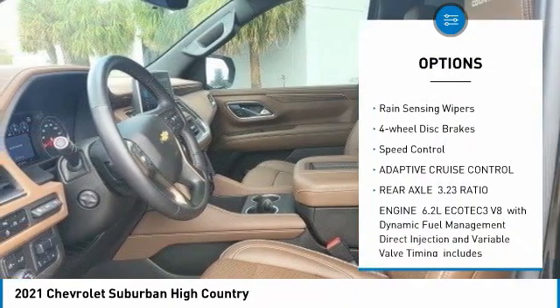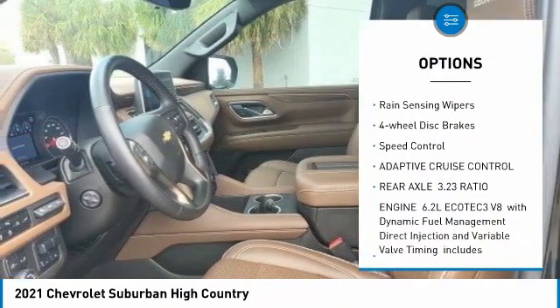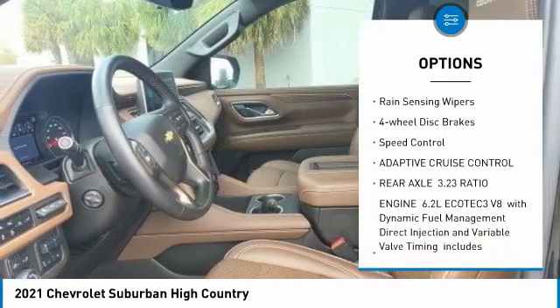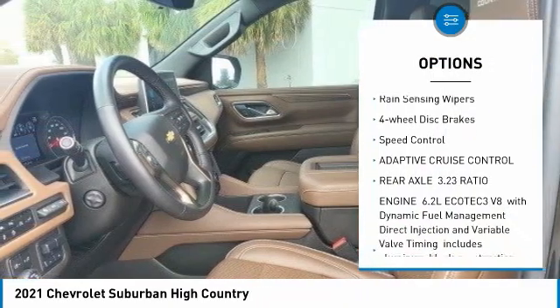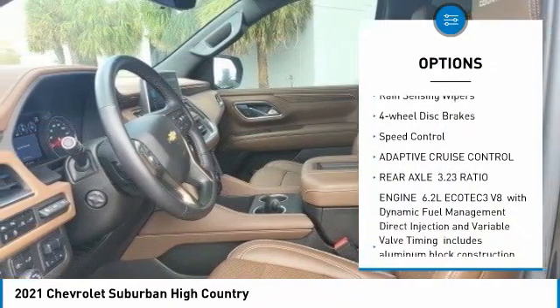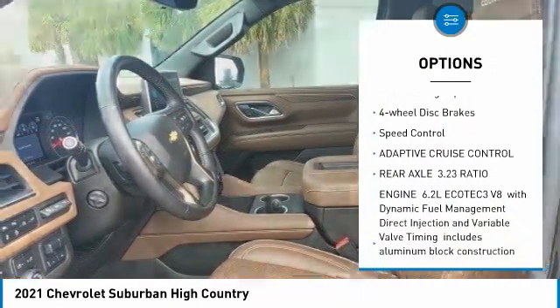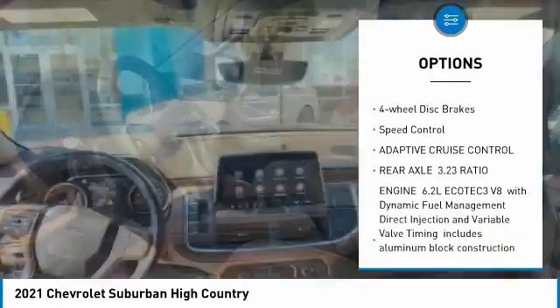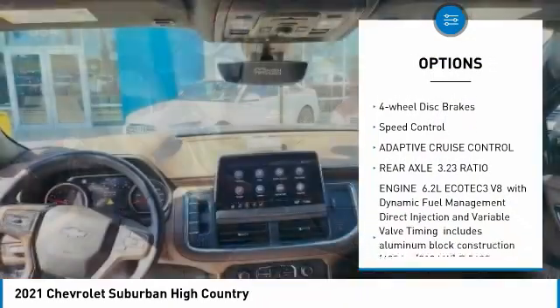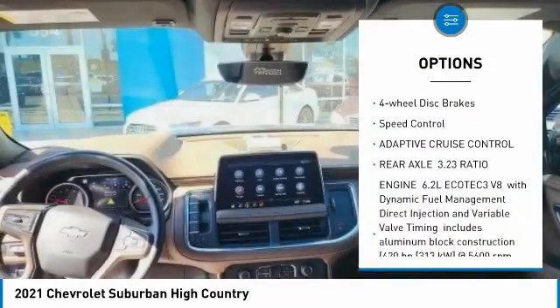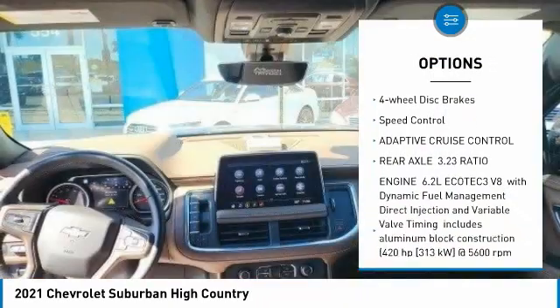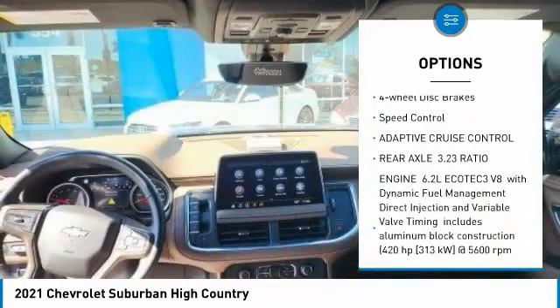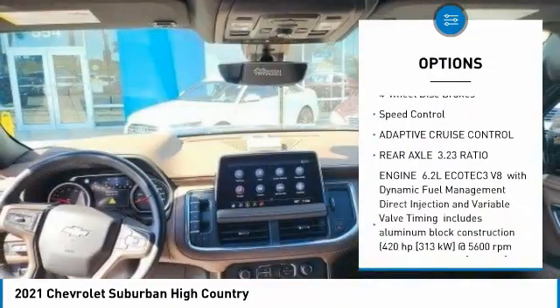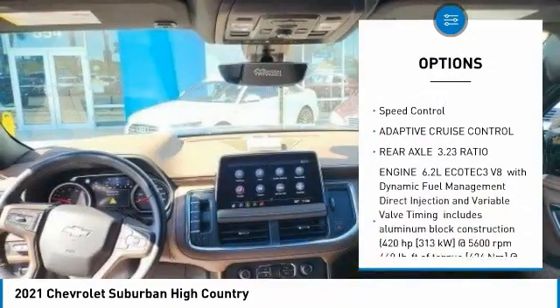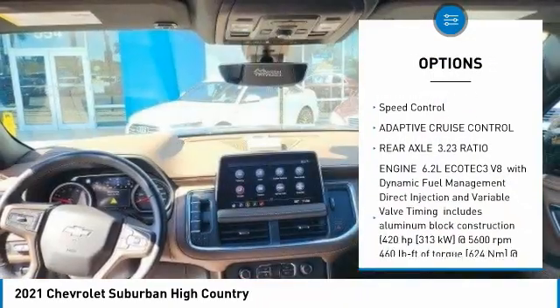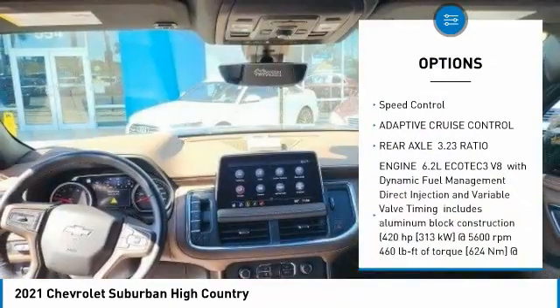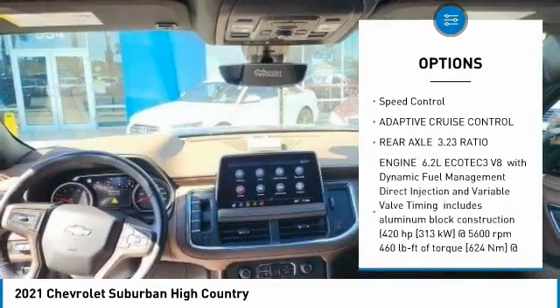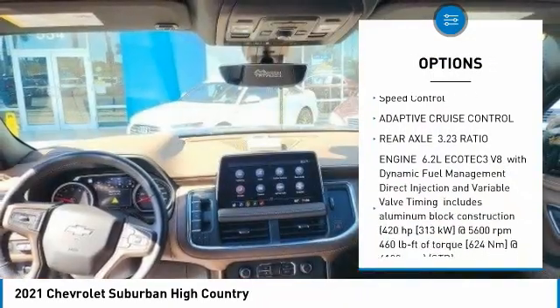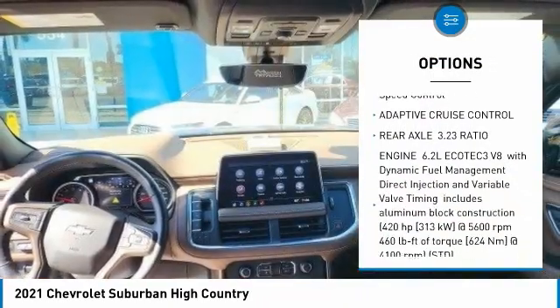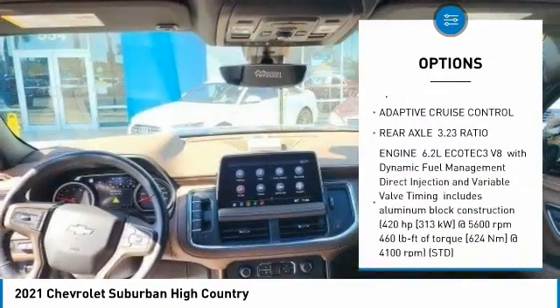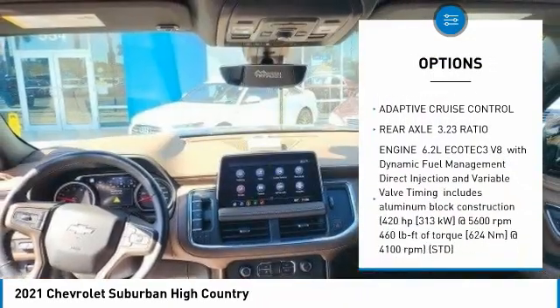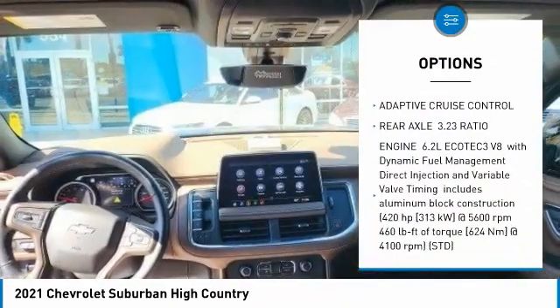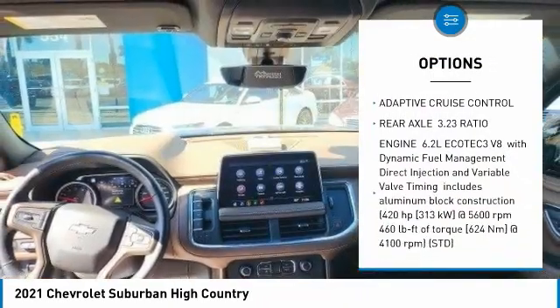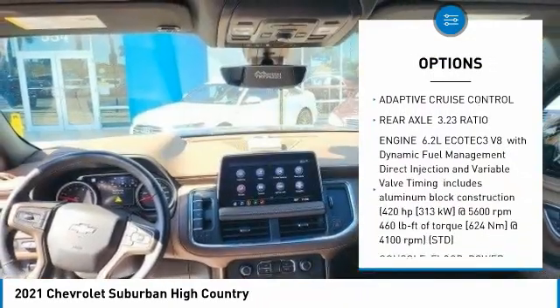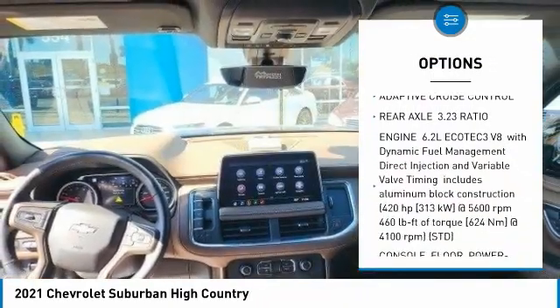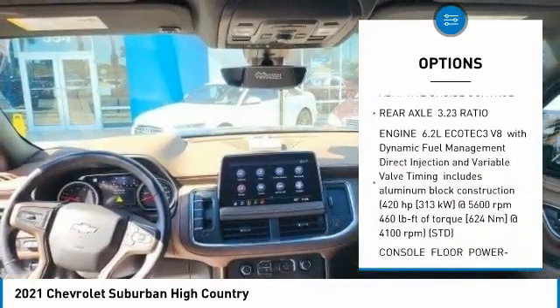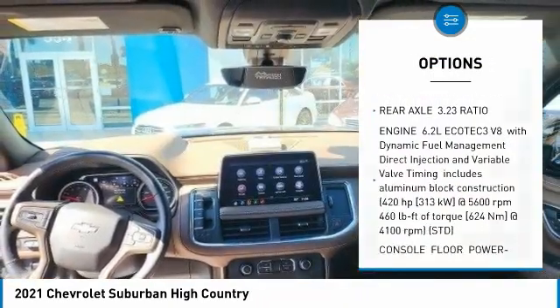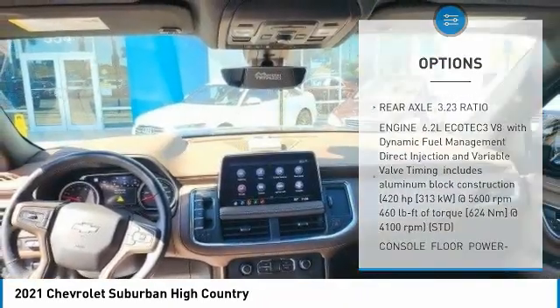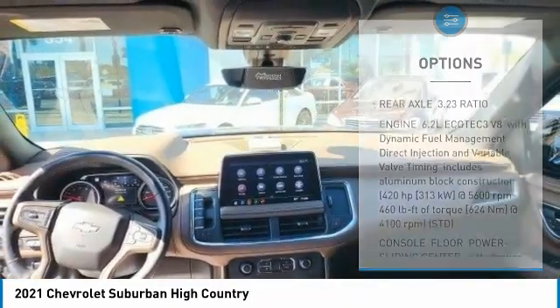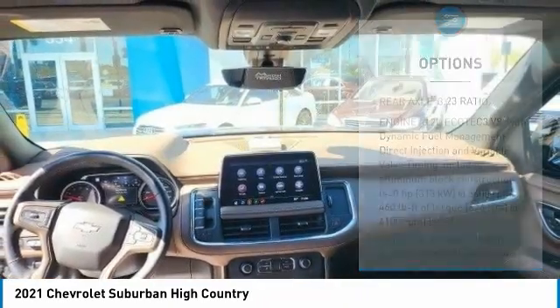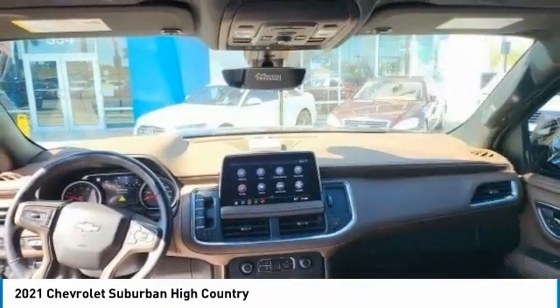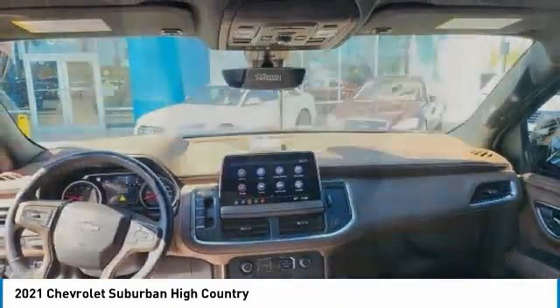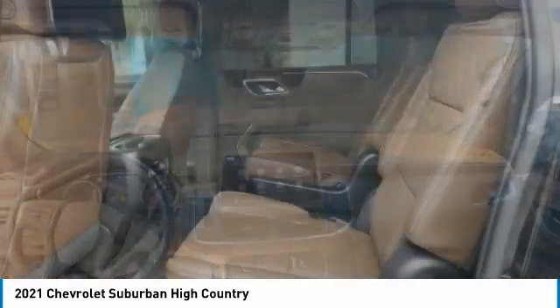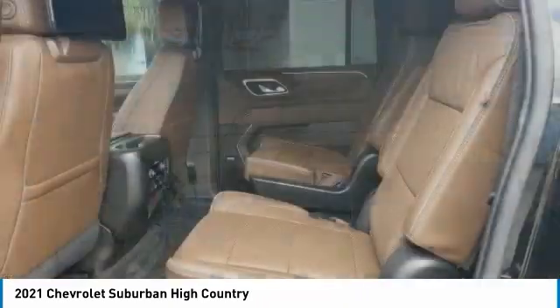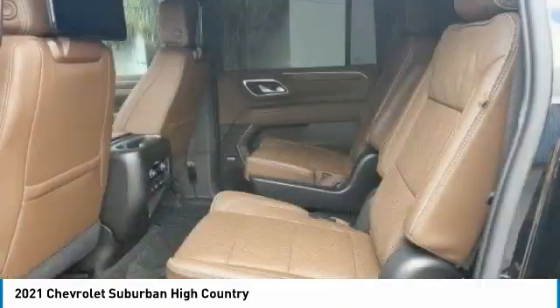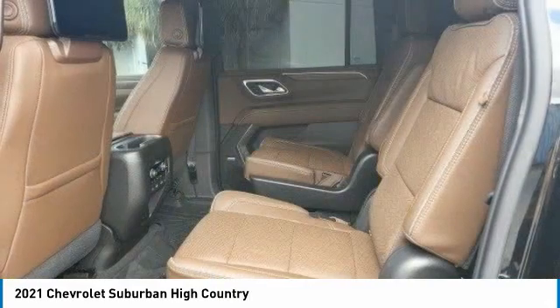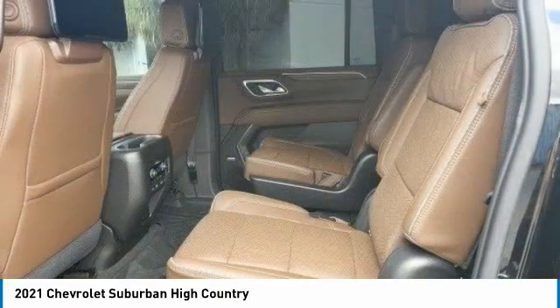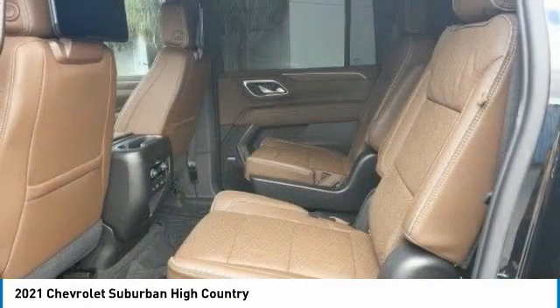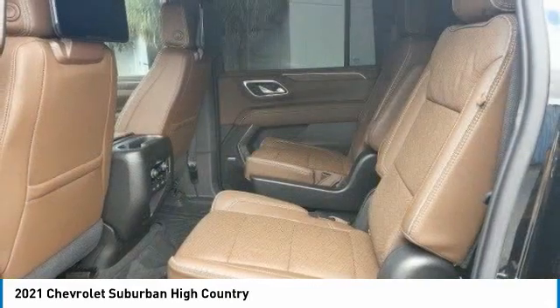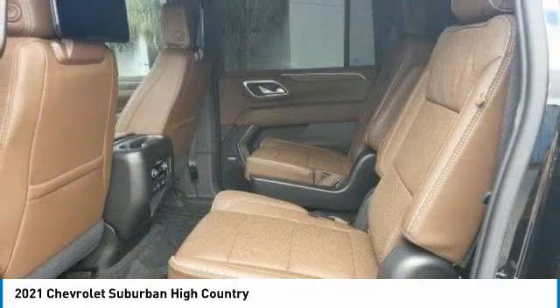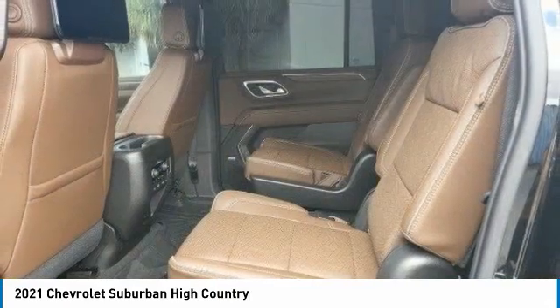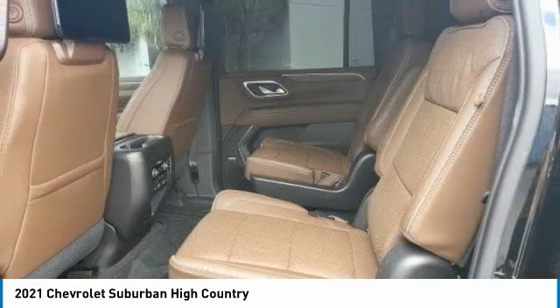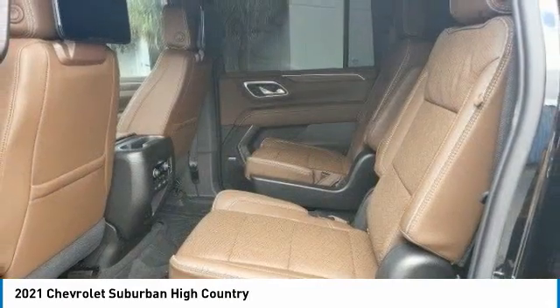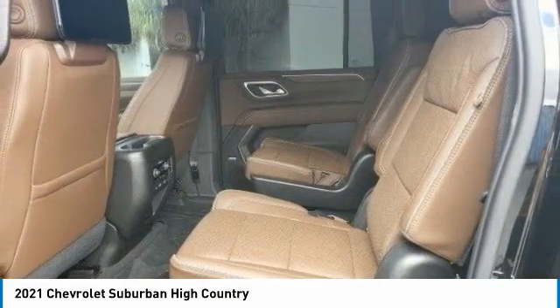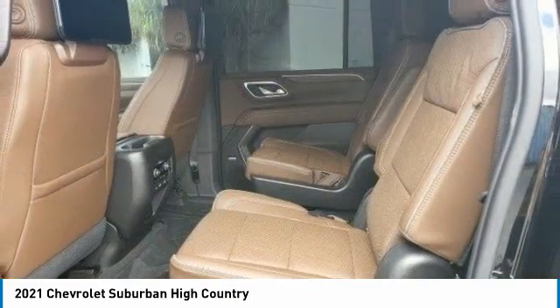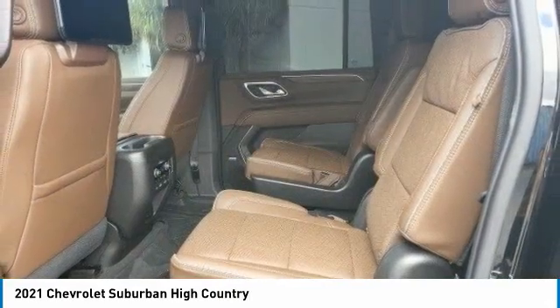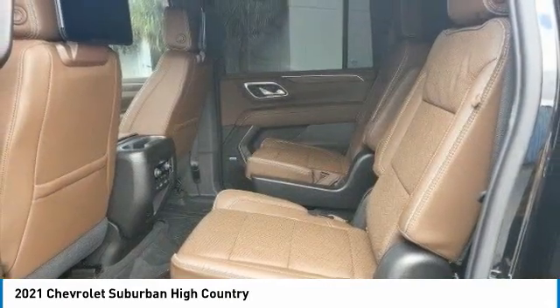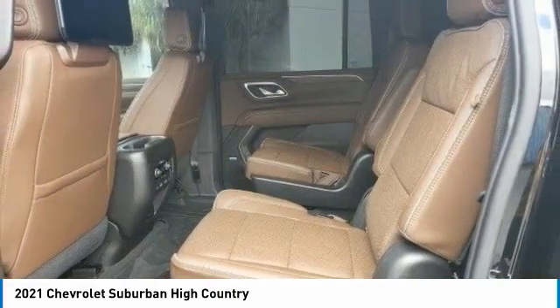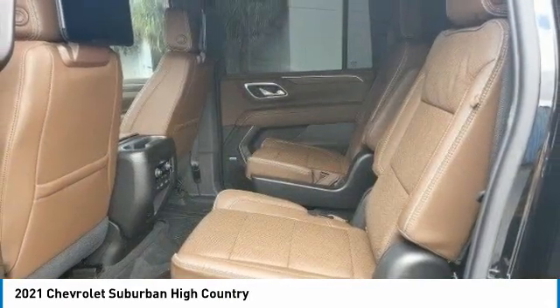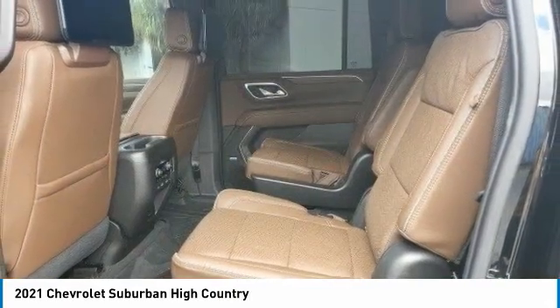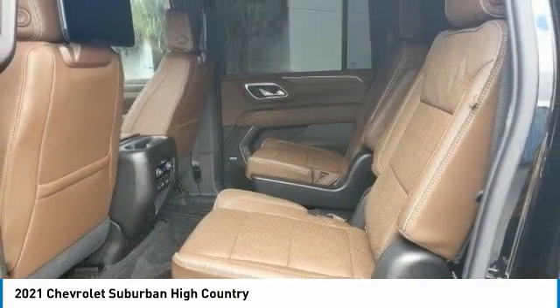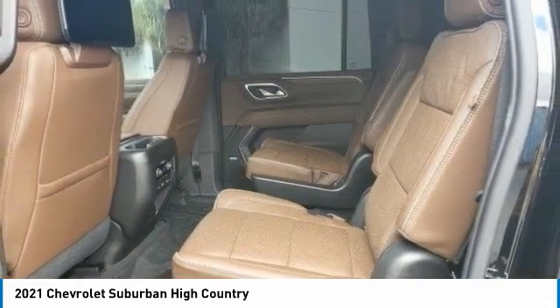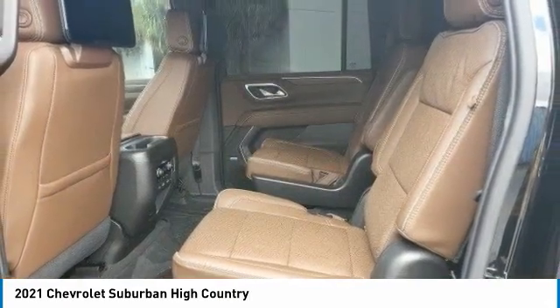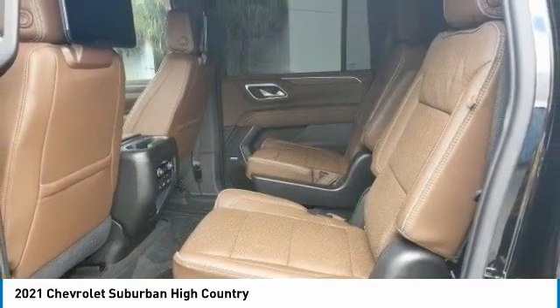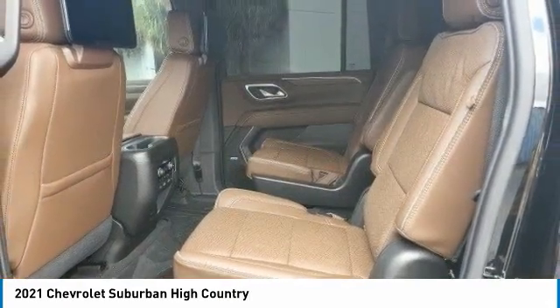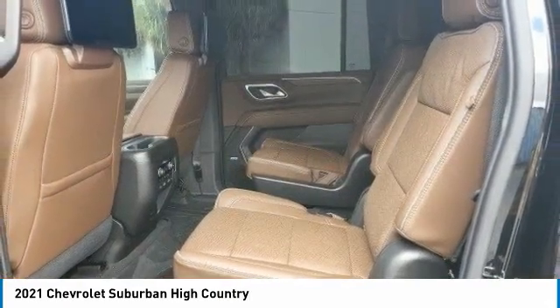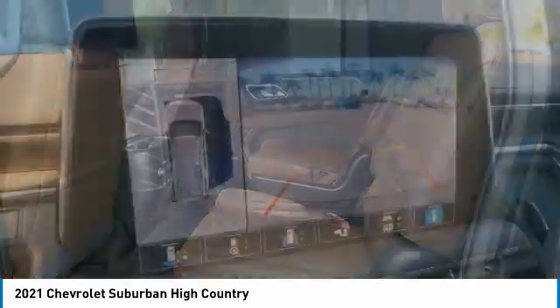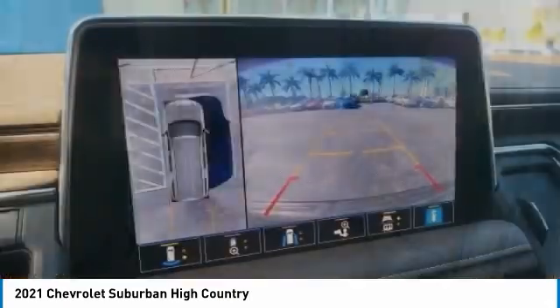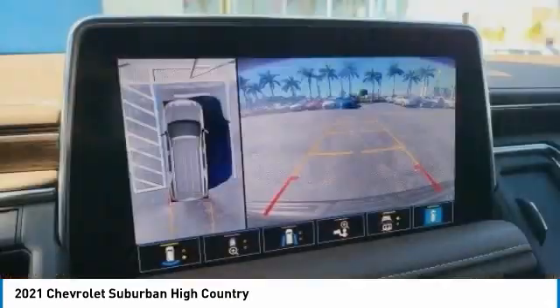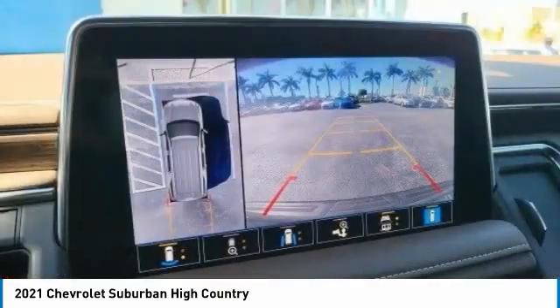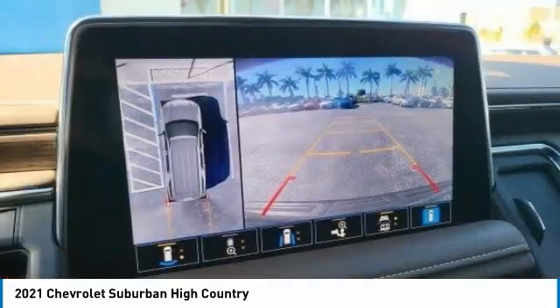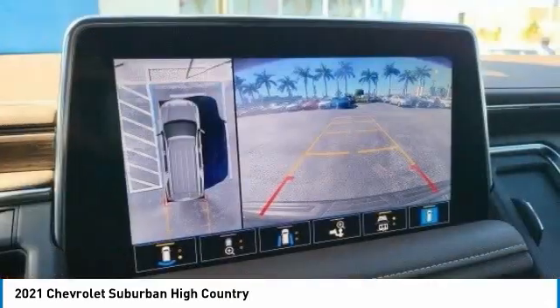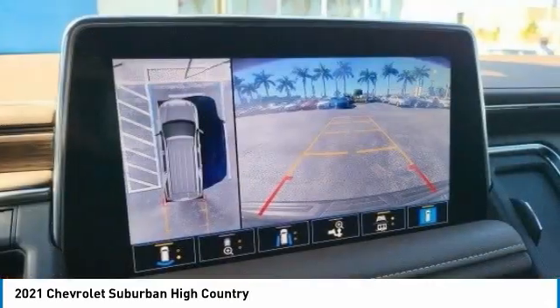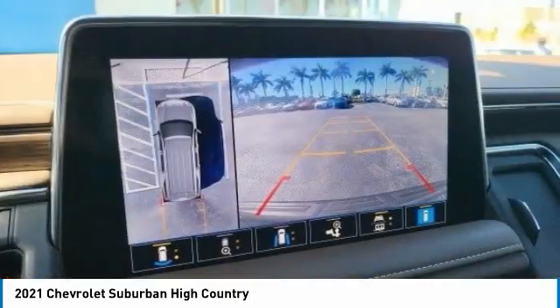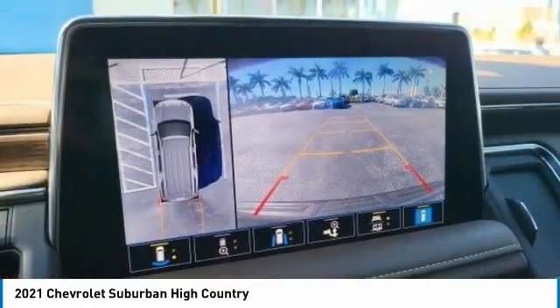Brake assist, traction control, remote keyless entry, rain sensing wipers, four-wheel disc brakes, and speed control.